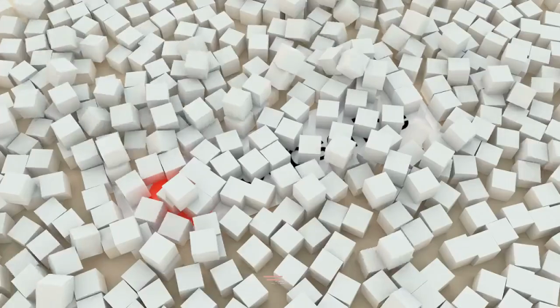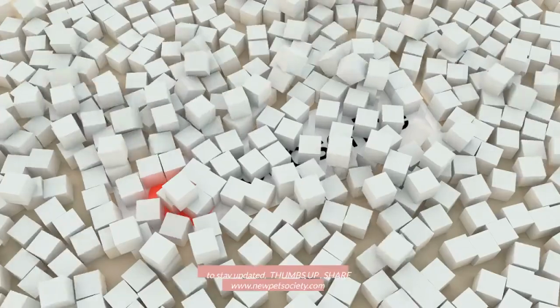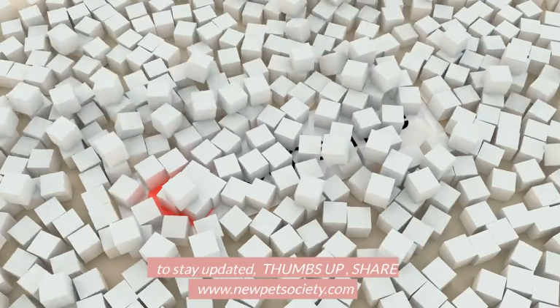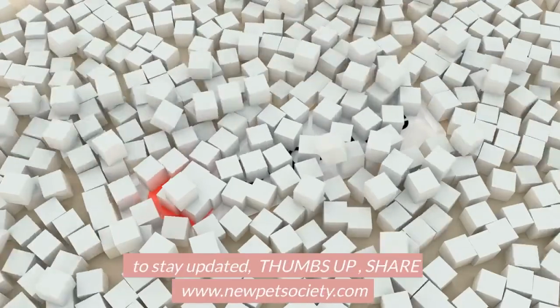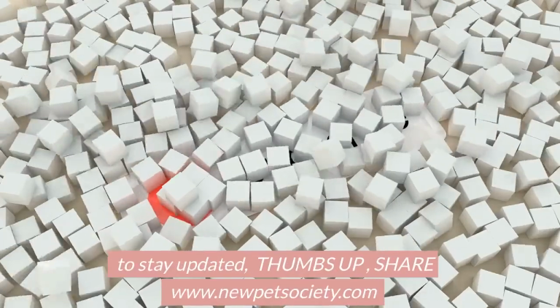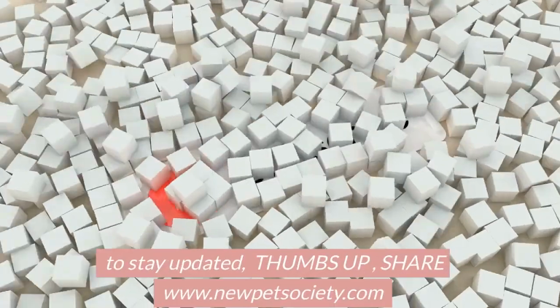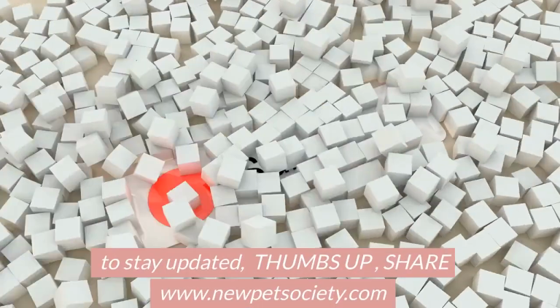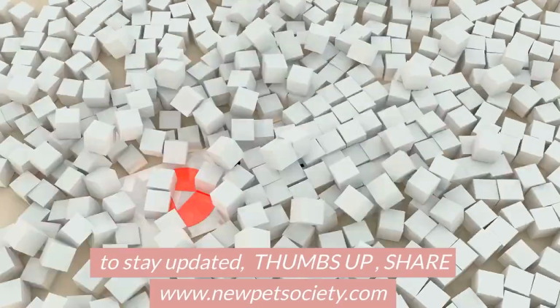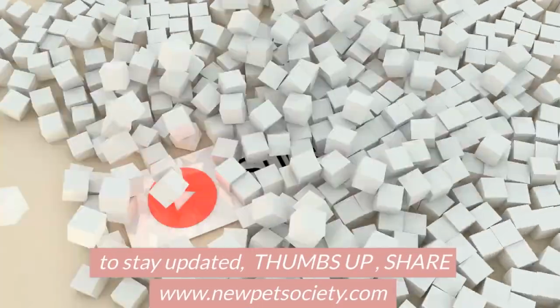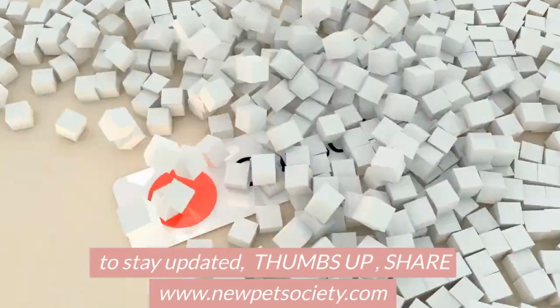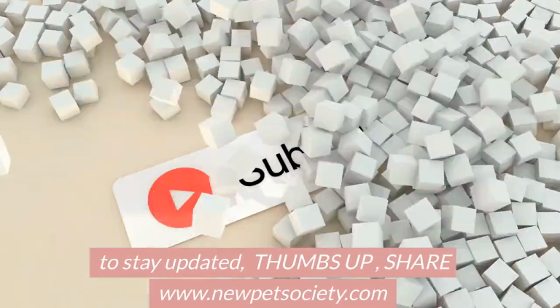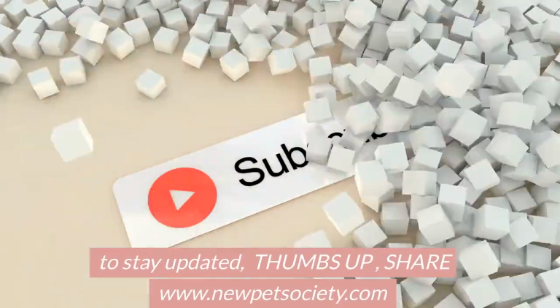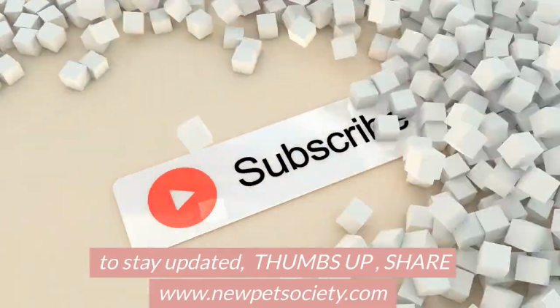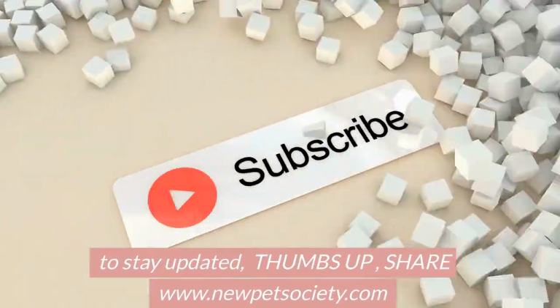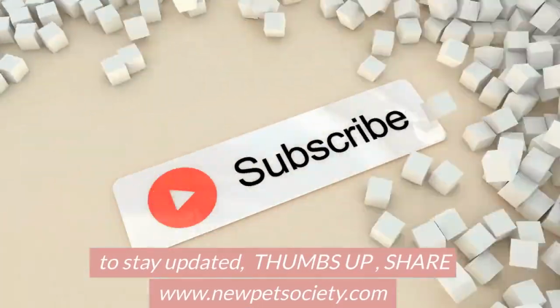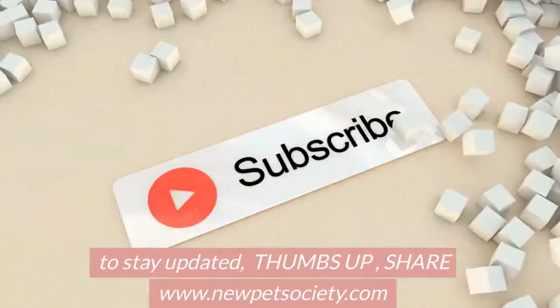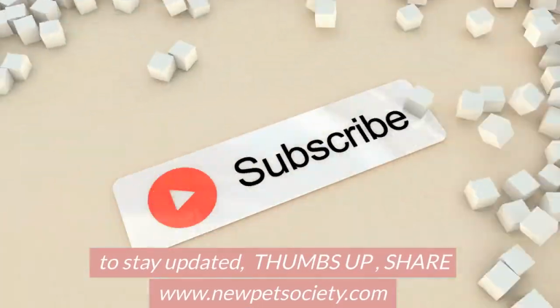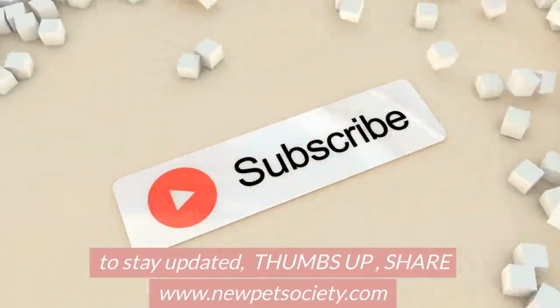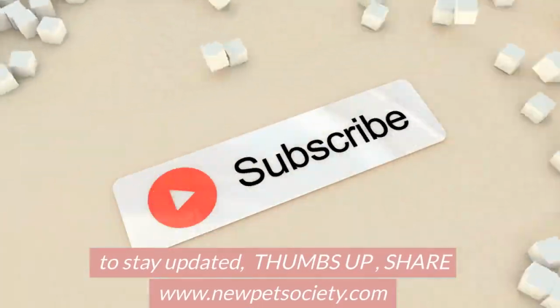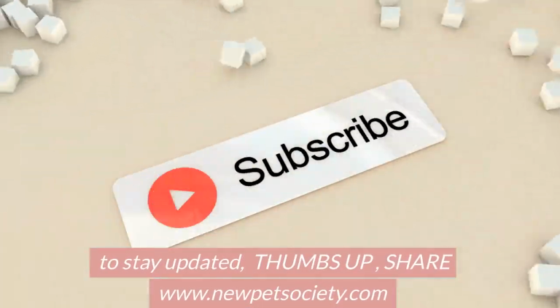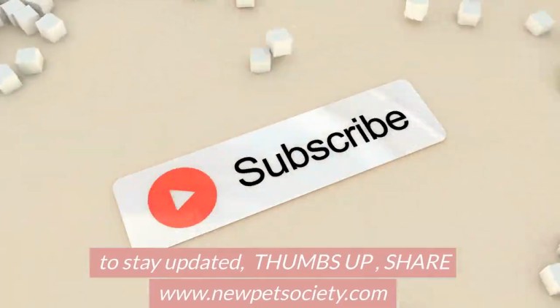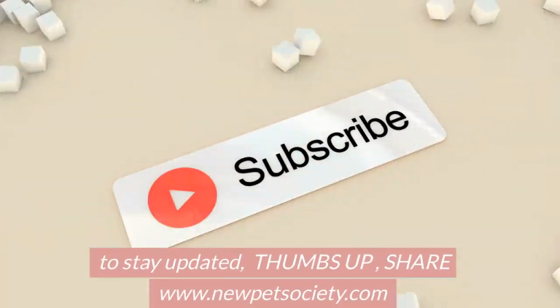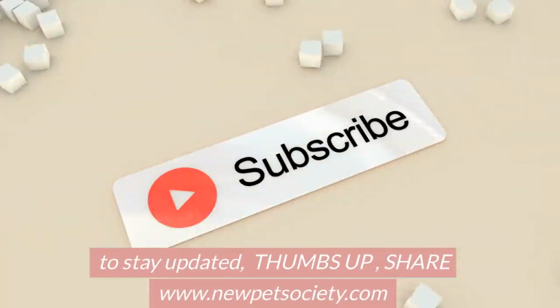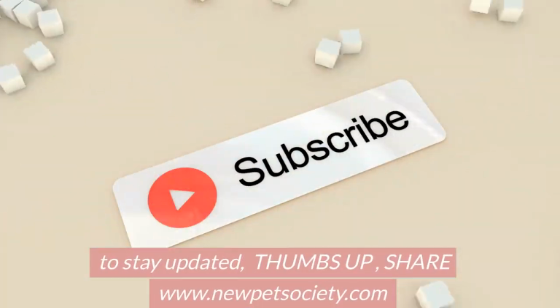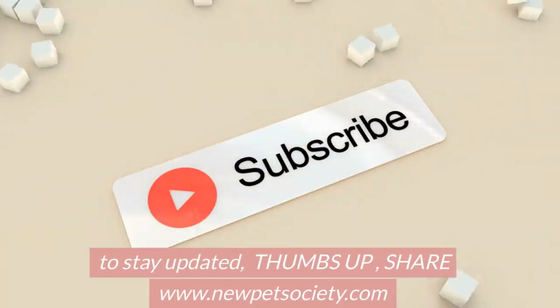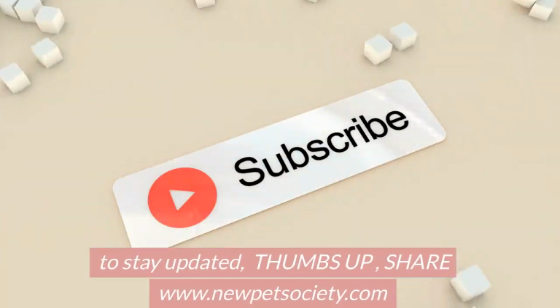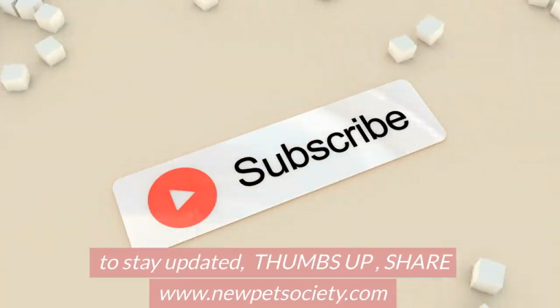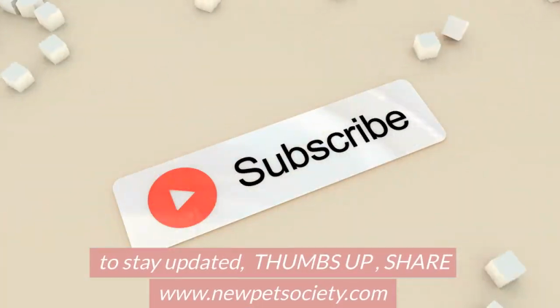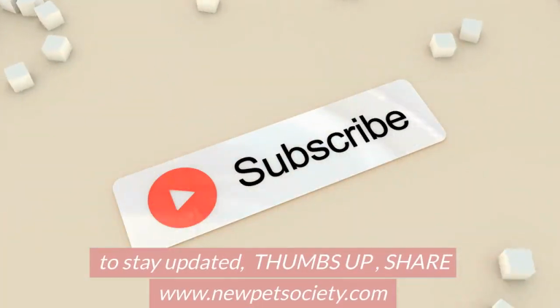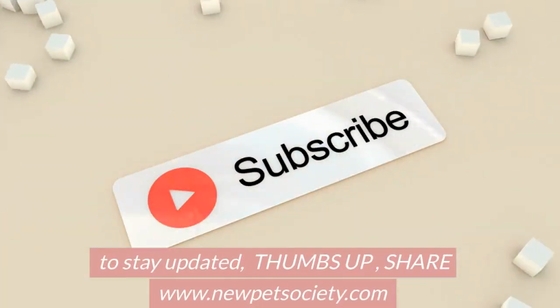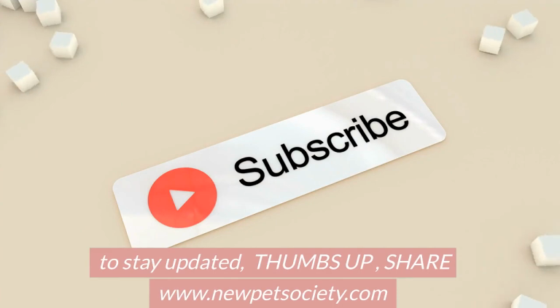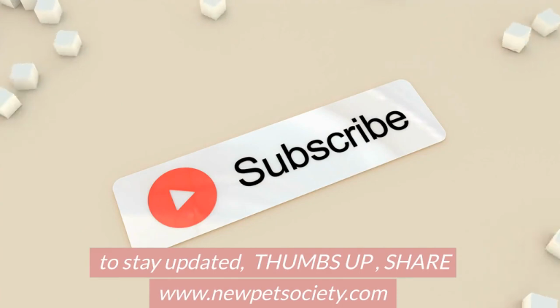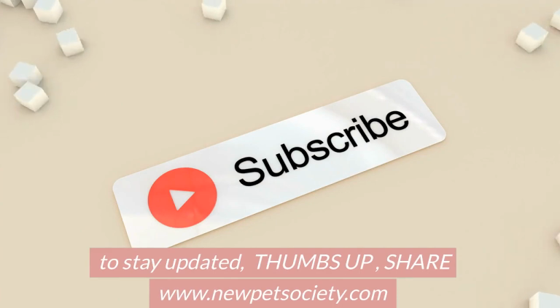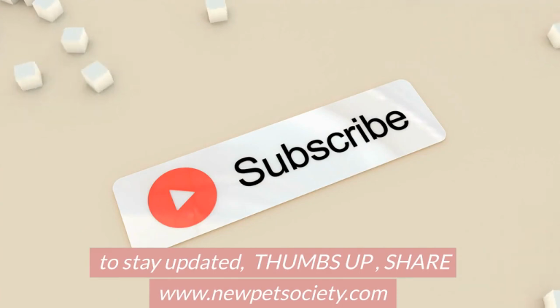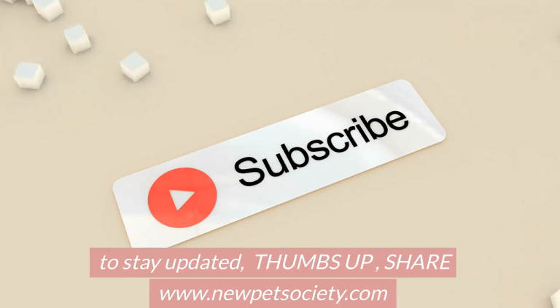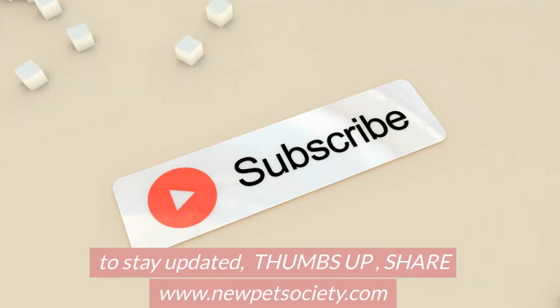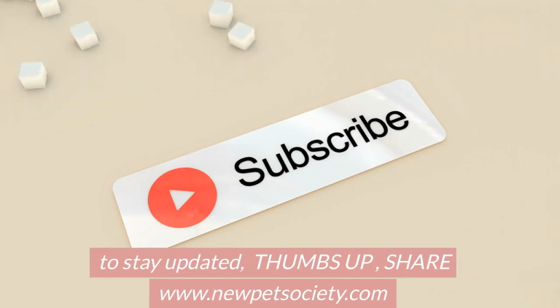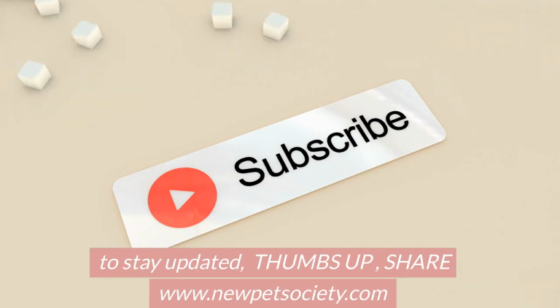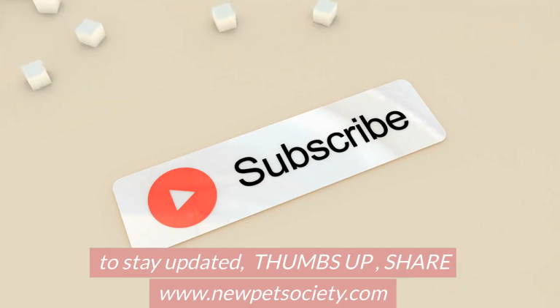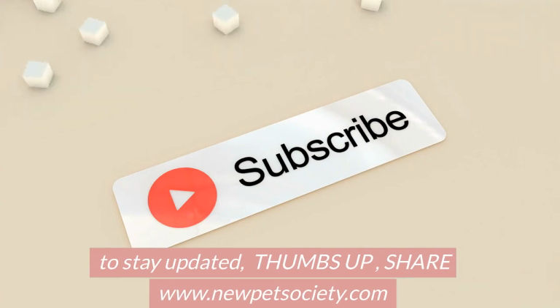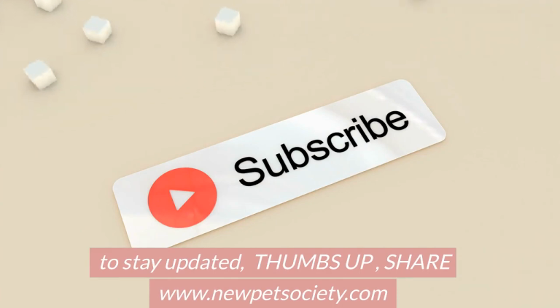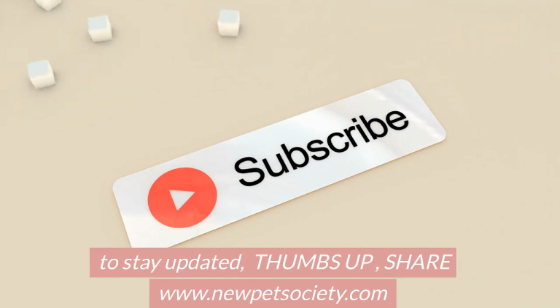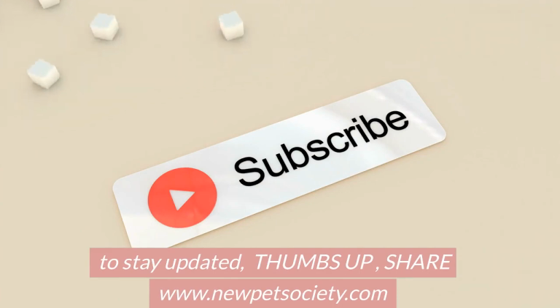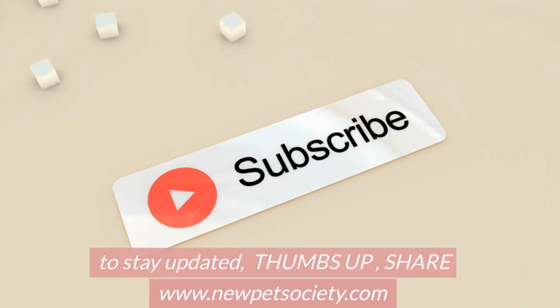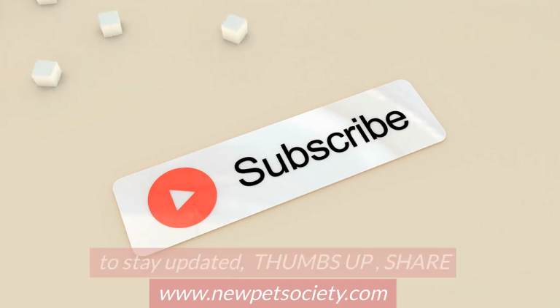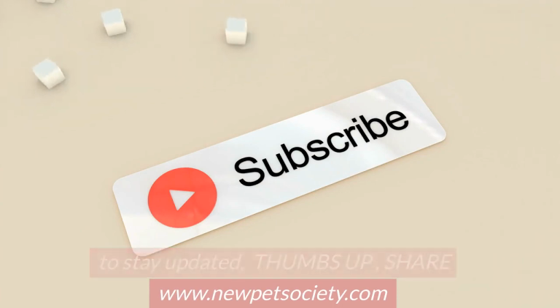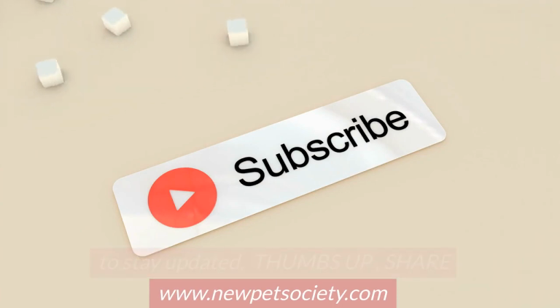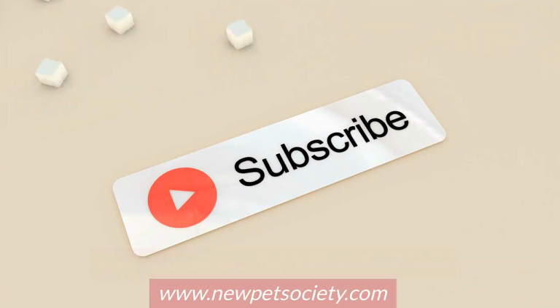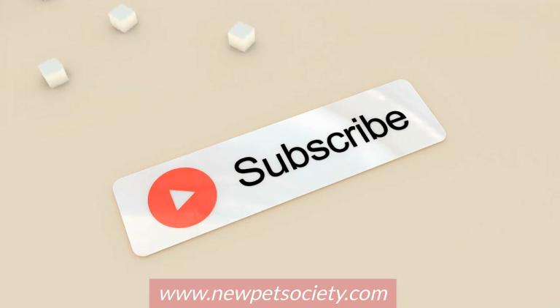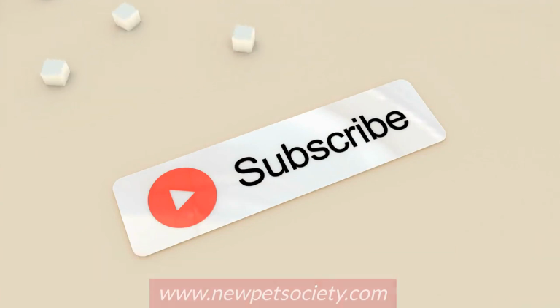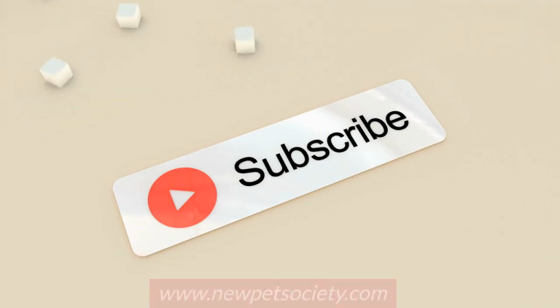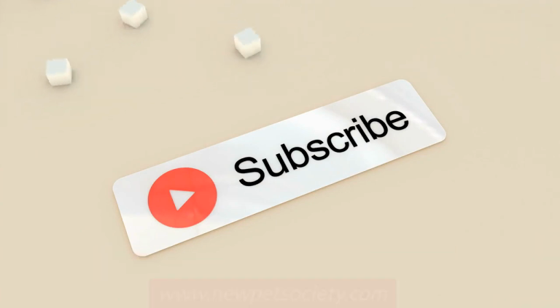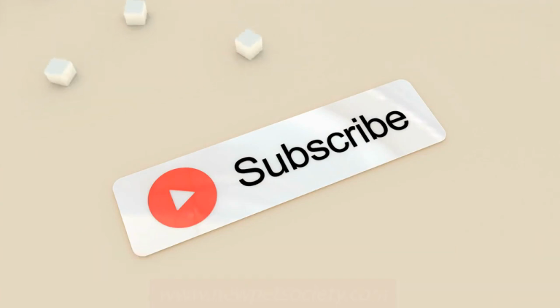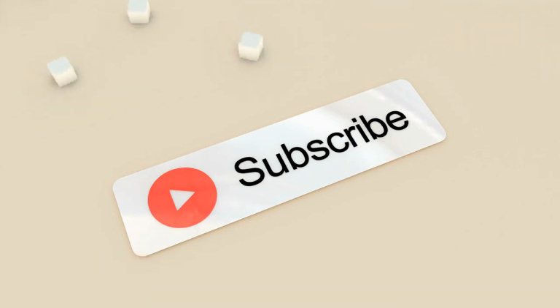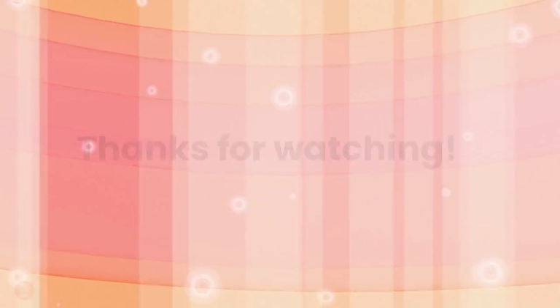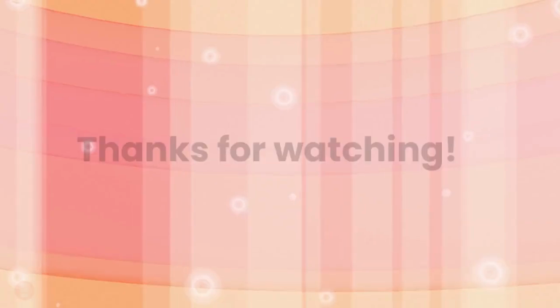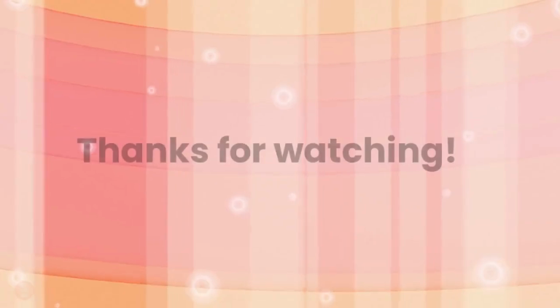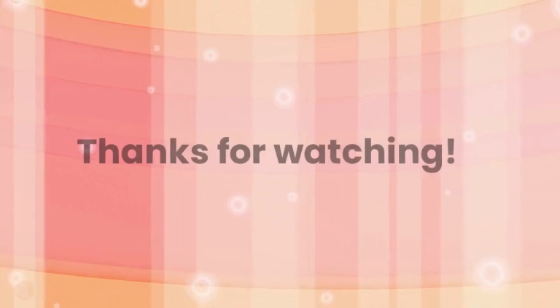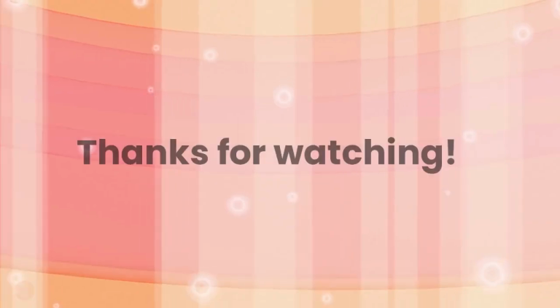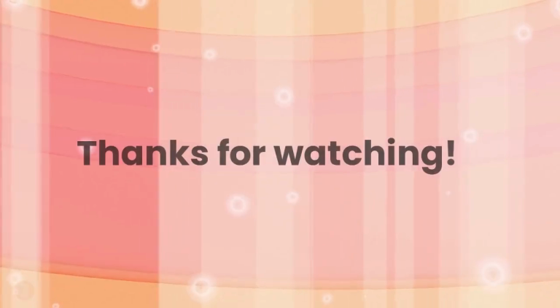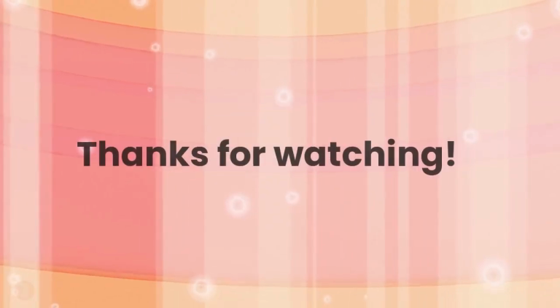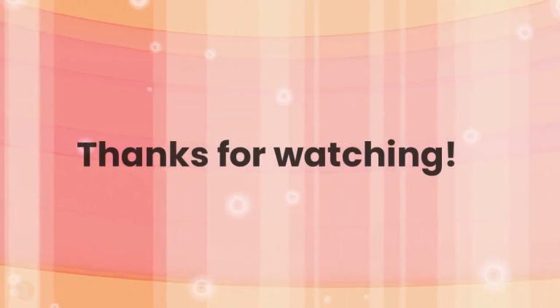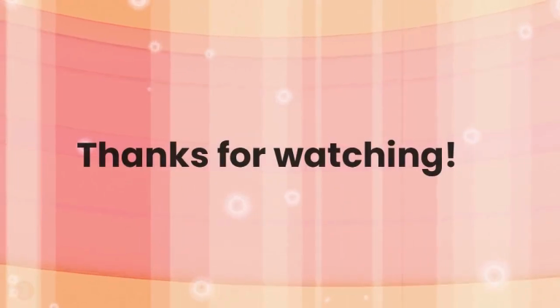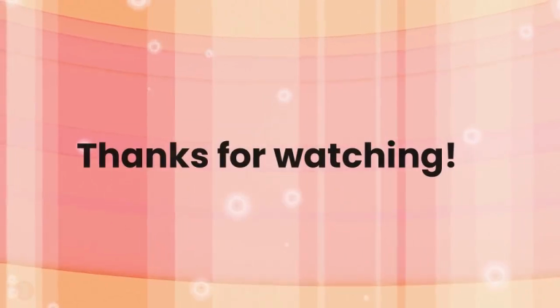To stay updated, thumbs up and share www.newpetsociety.com. Thanks for watching.